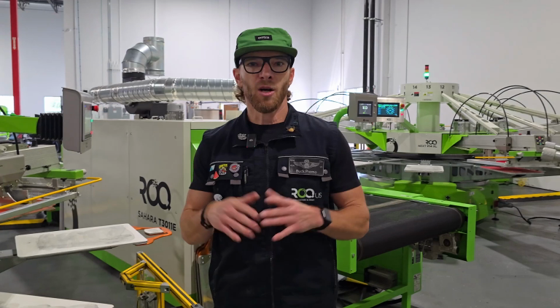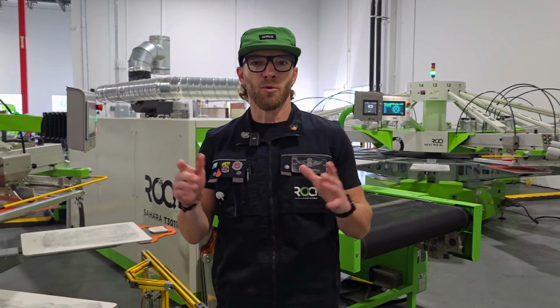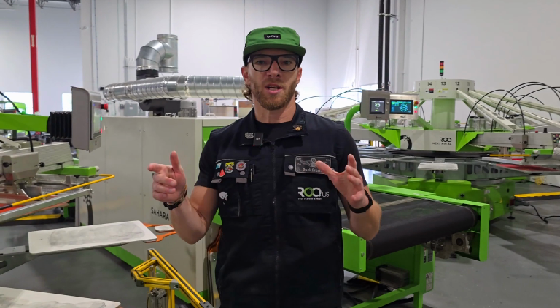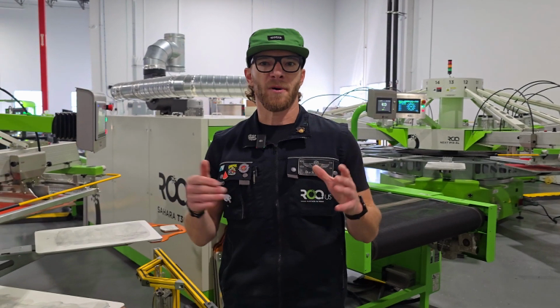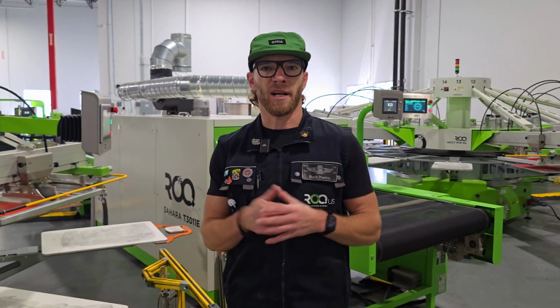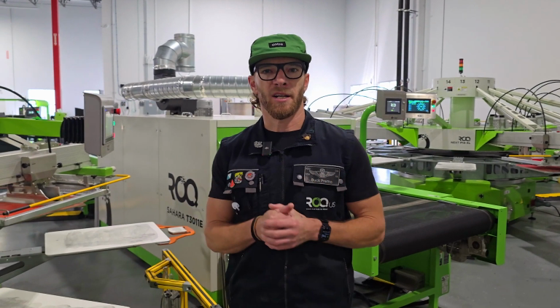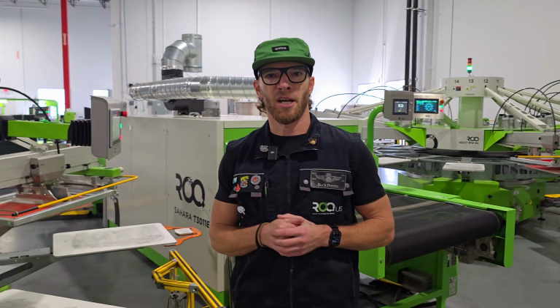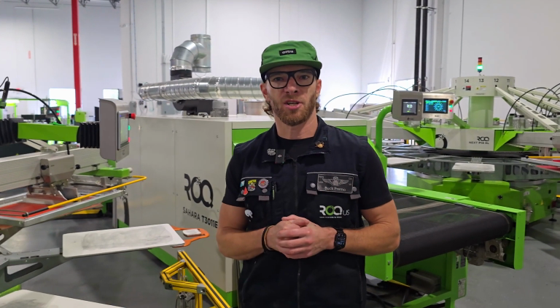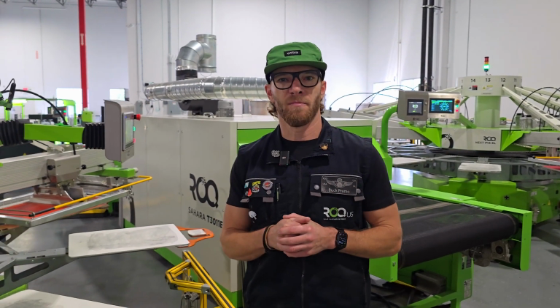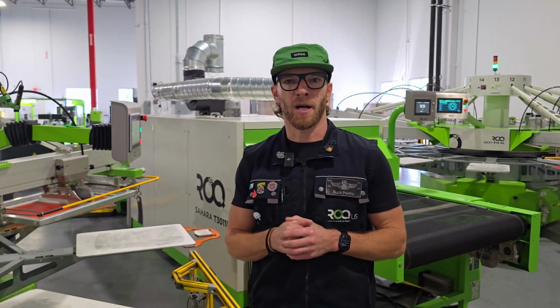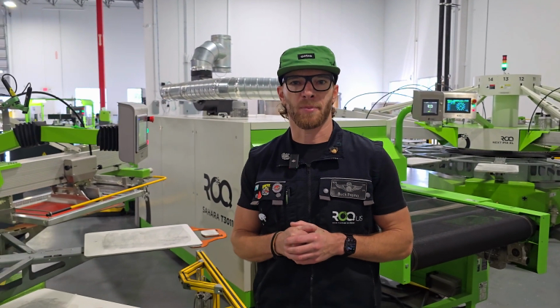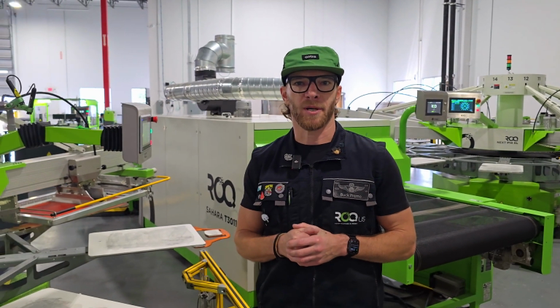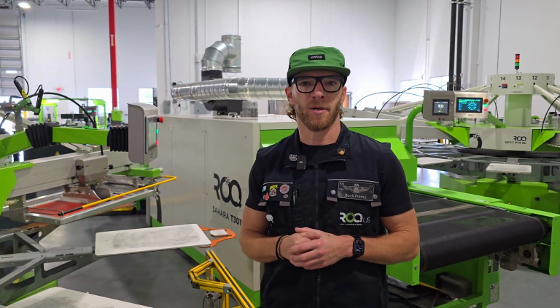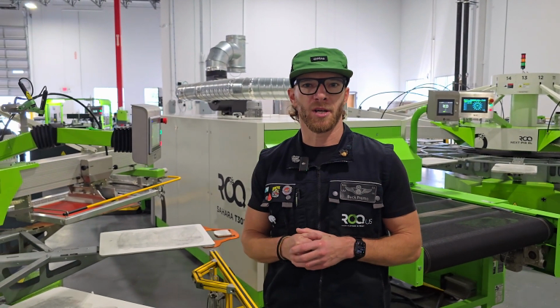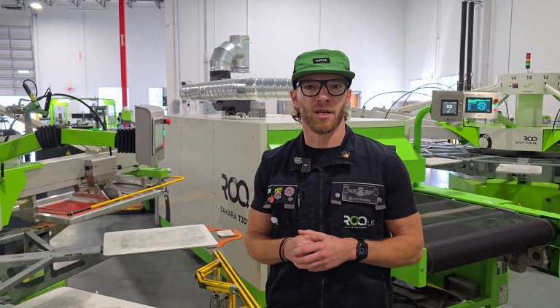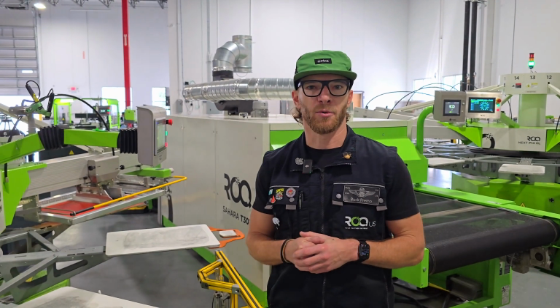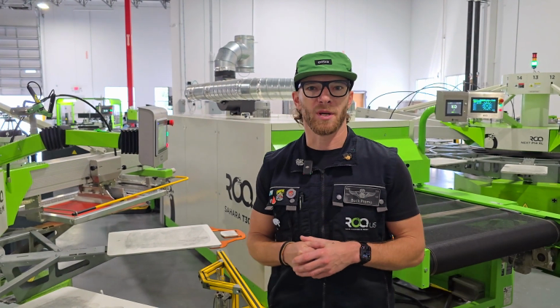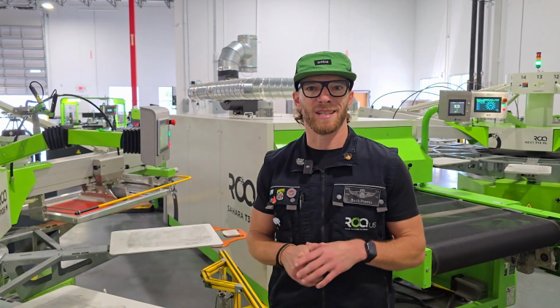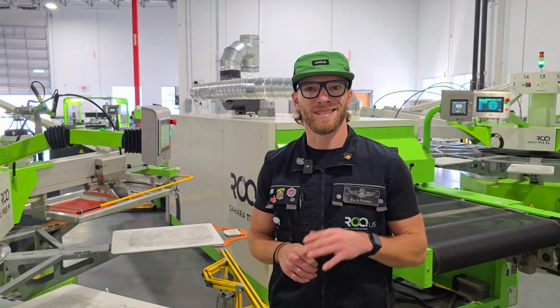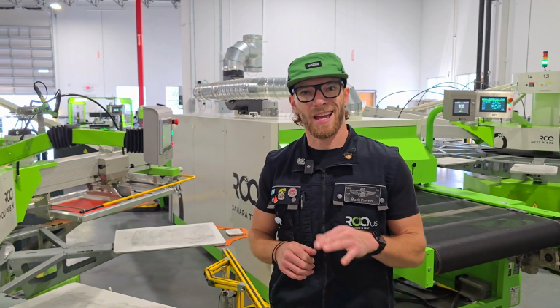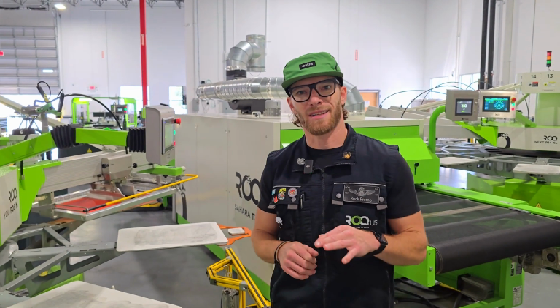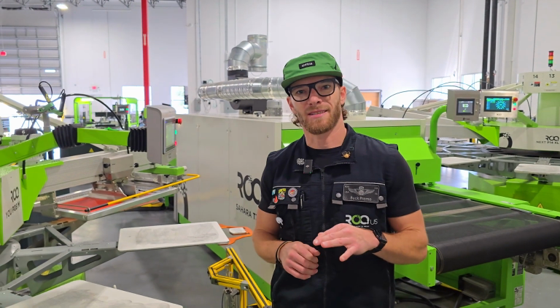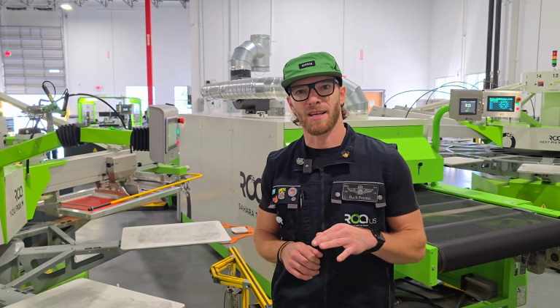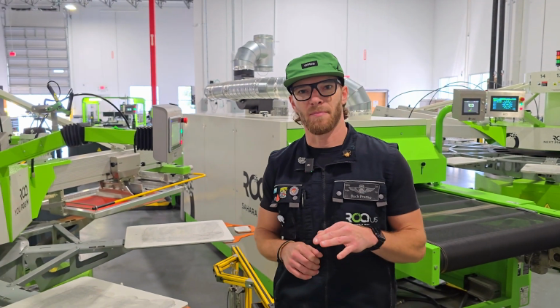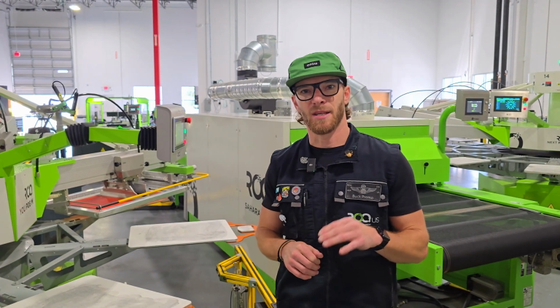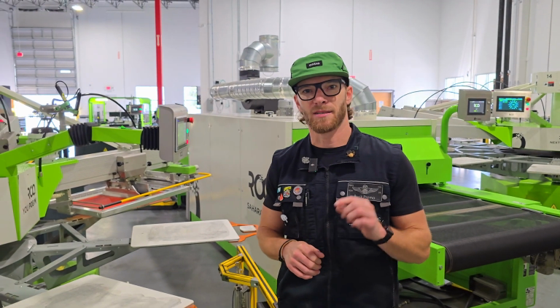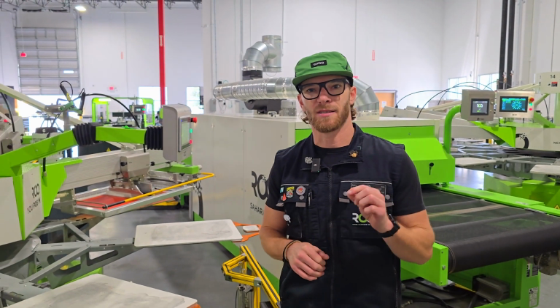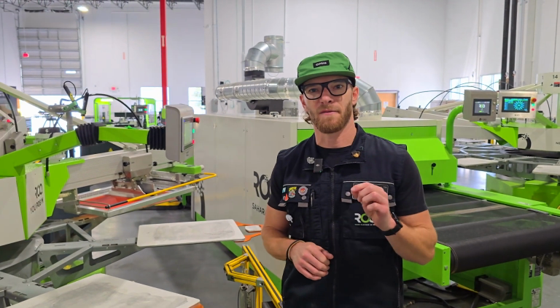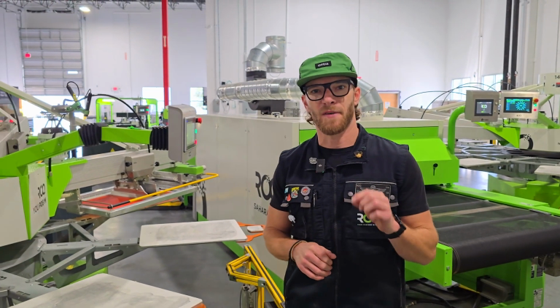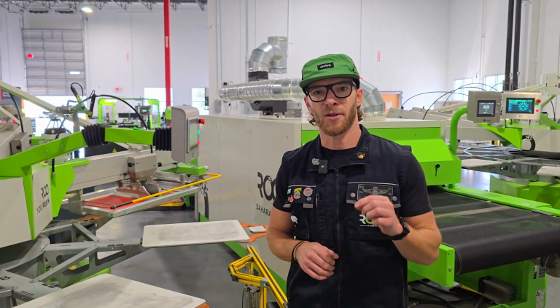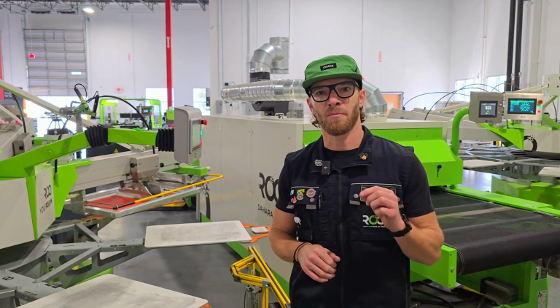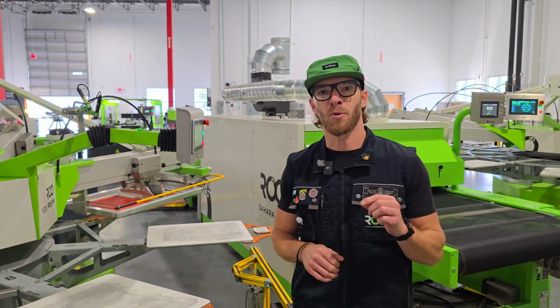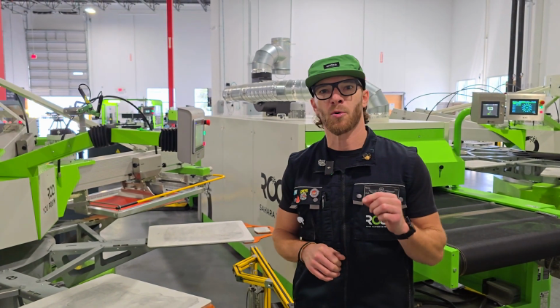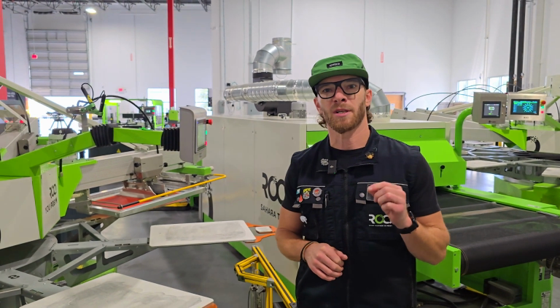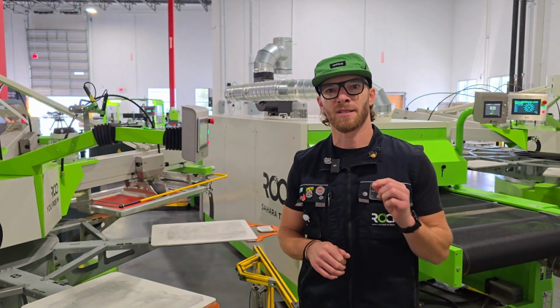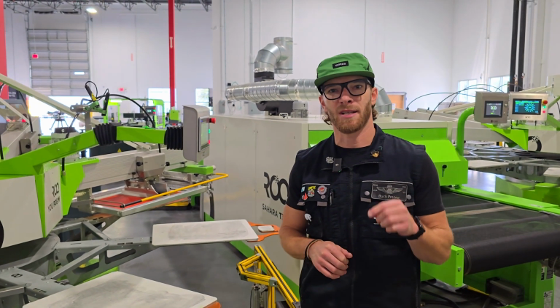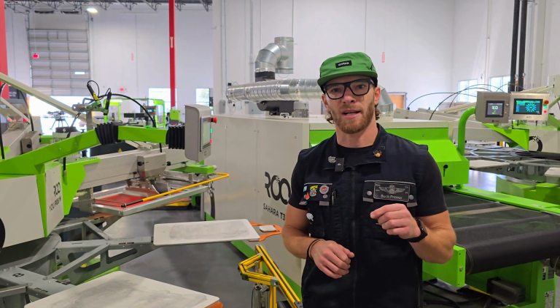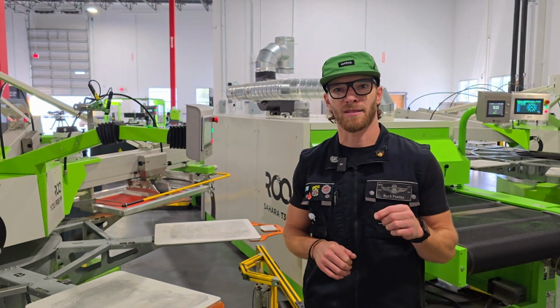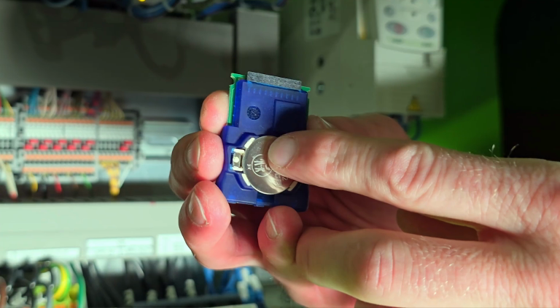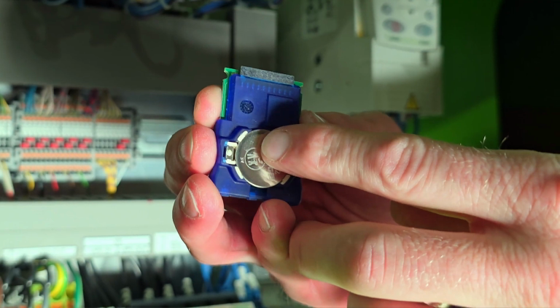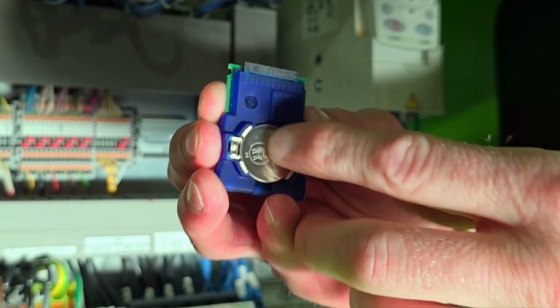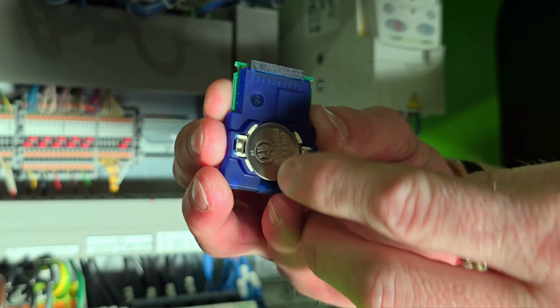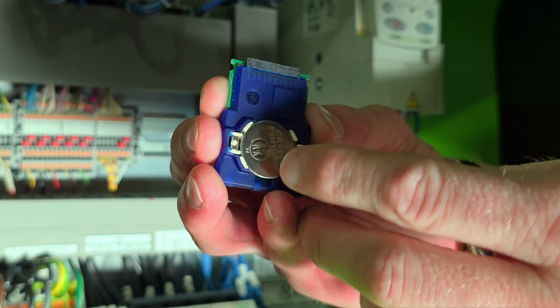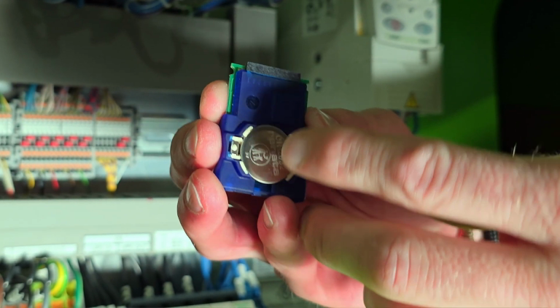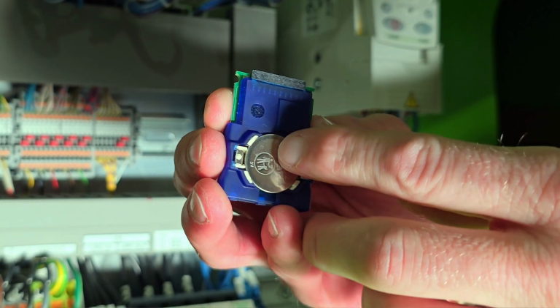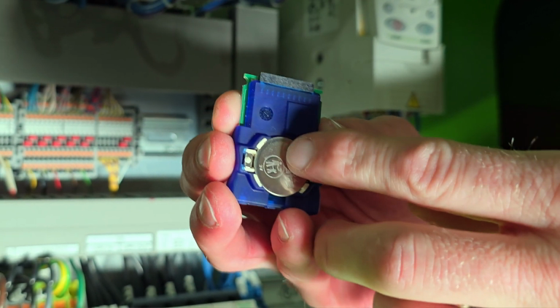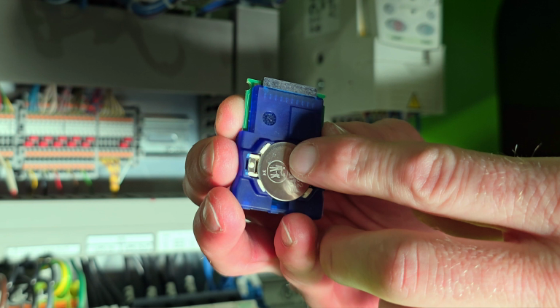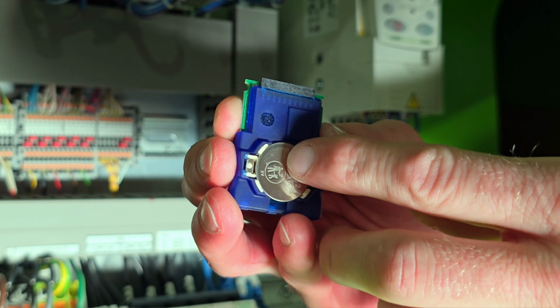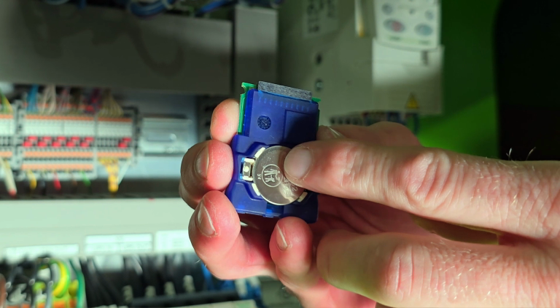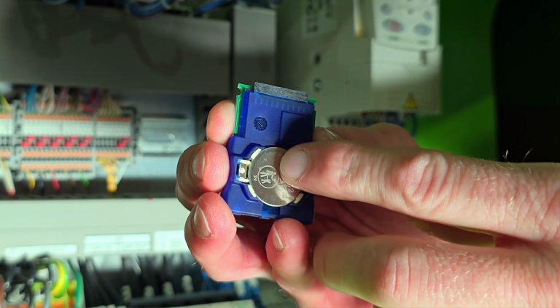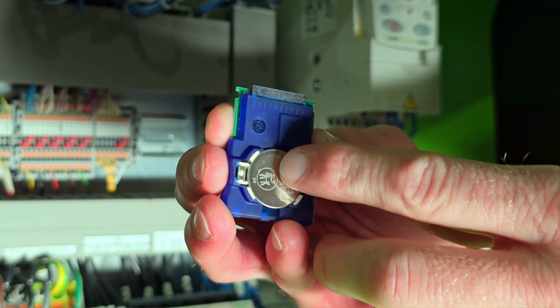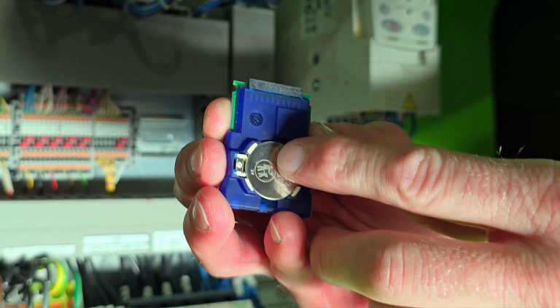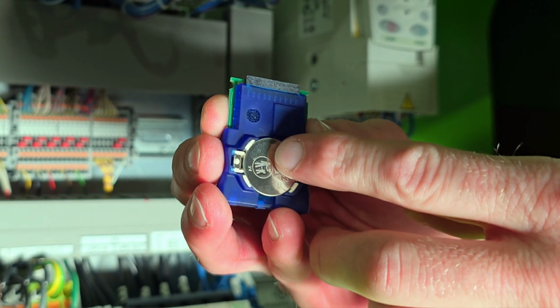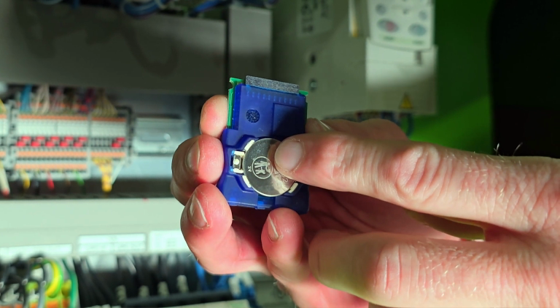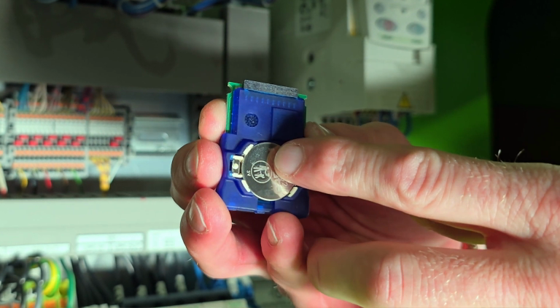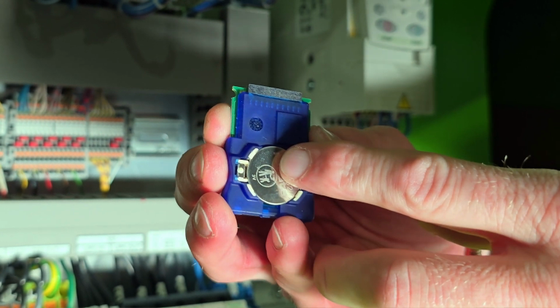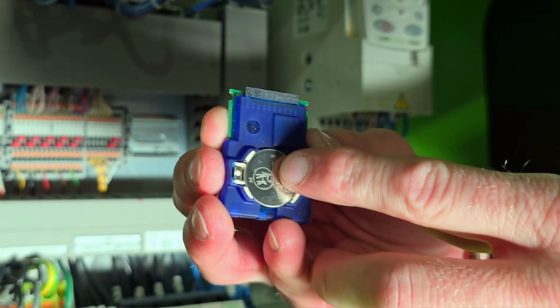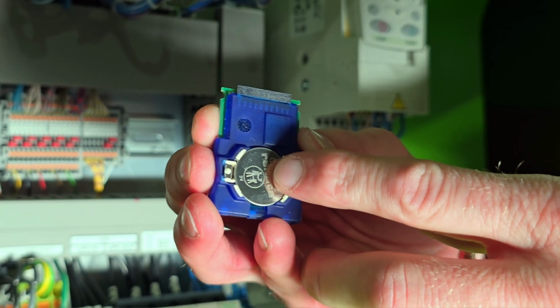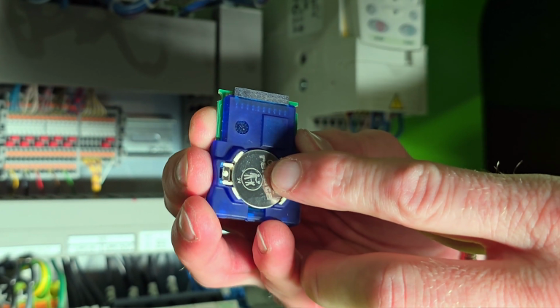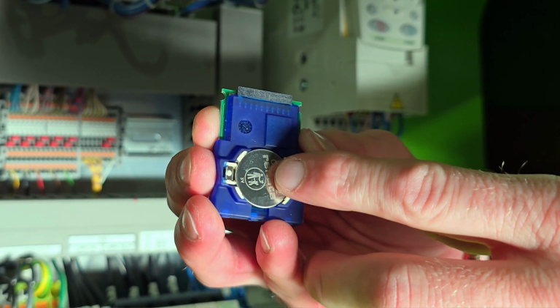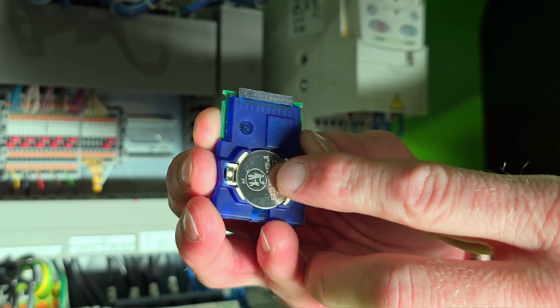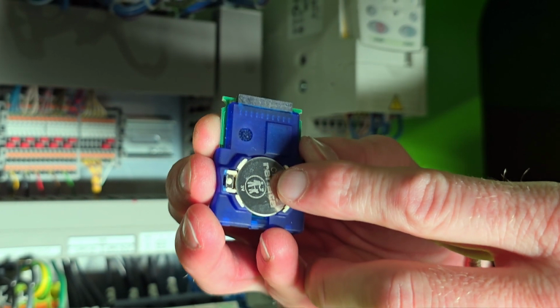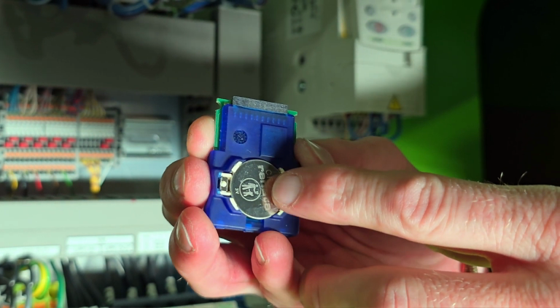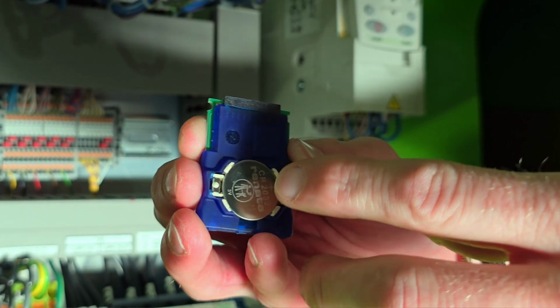What's up, Rocca Nation? Buck Premo here with a tech tip. This is a very important tech tip — this is replacing your PLC battery.